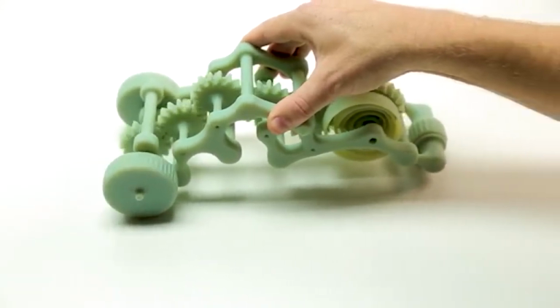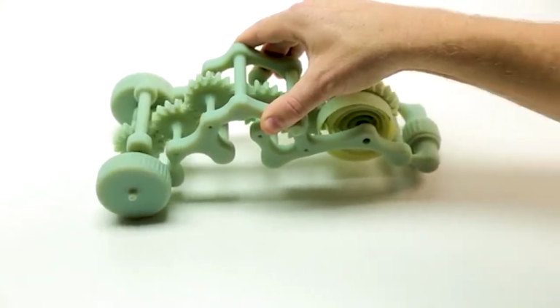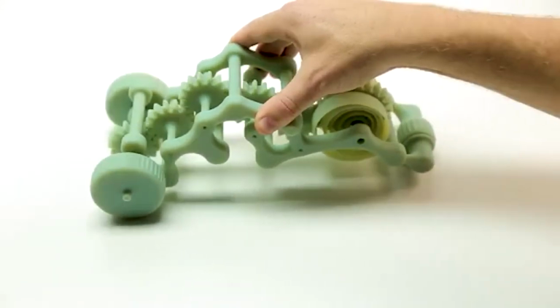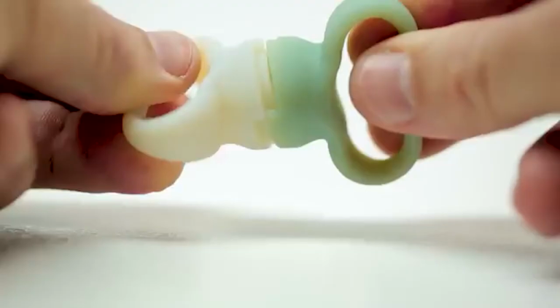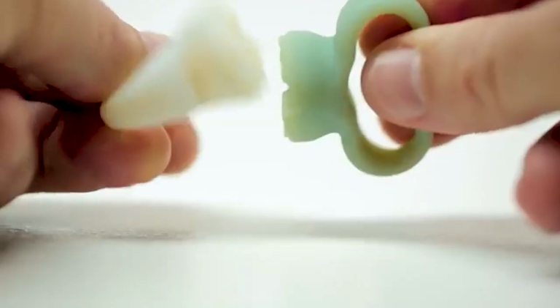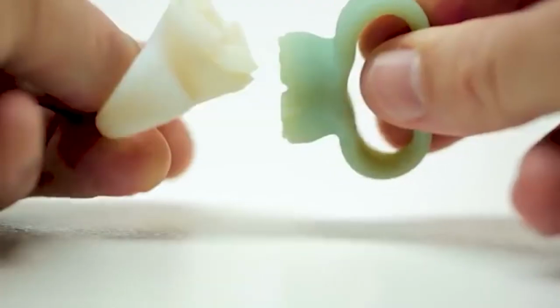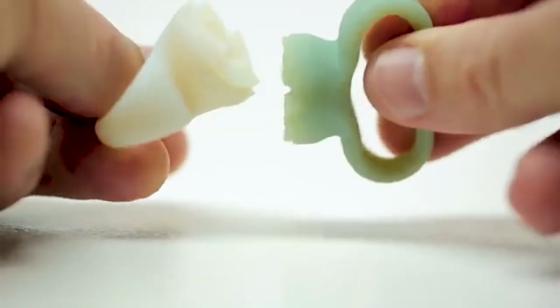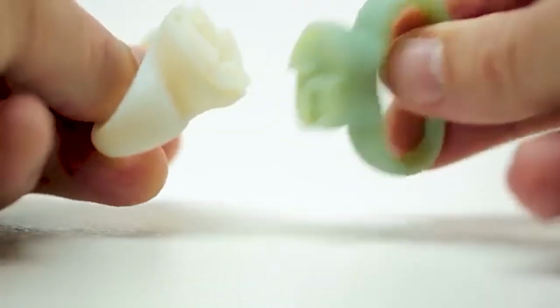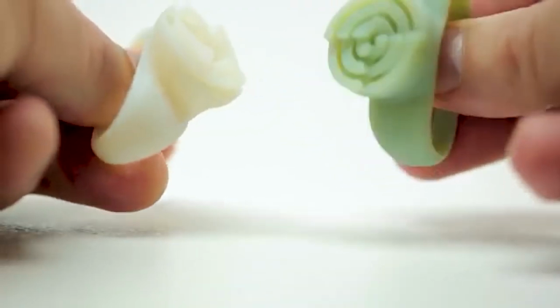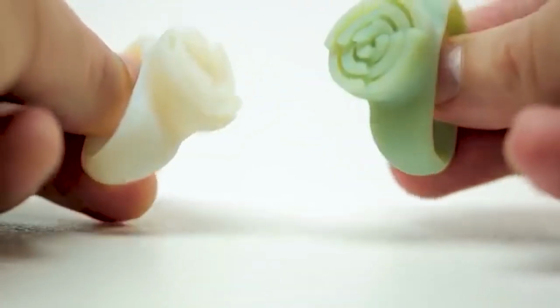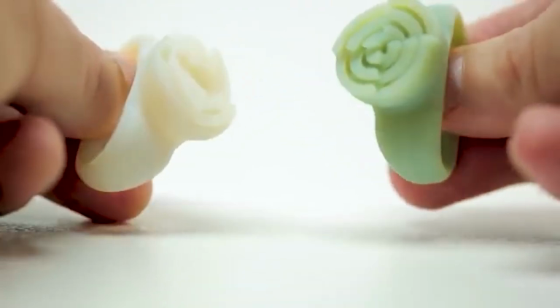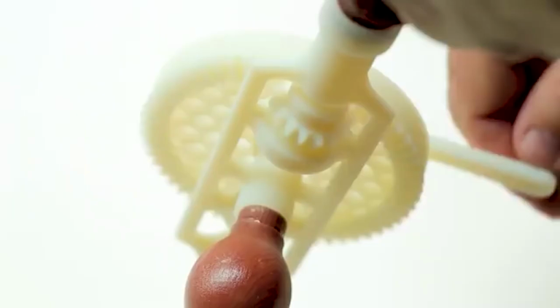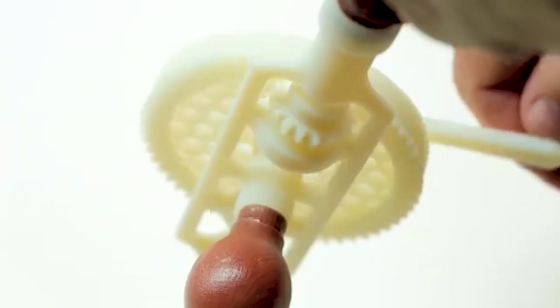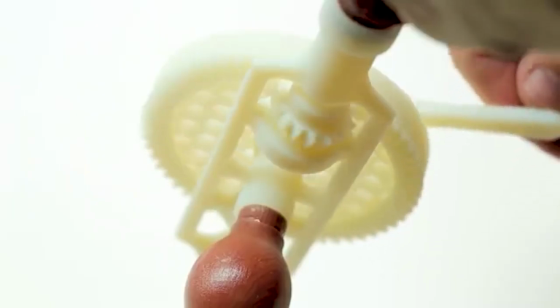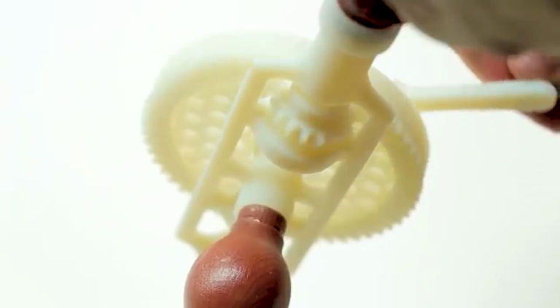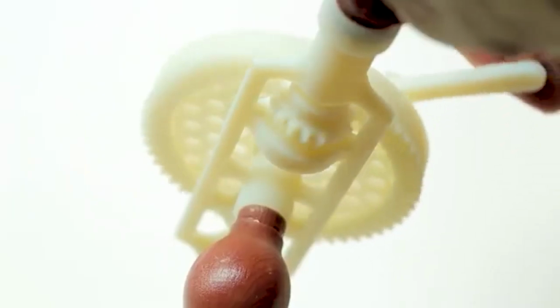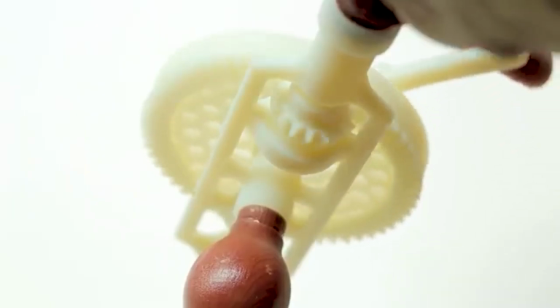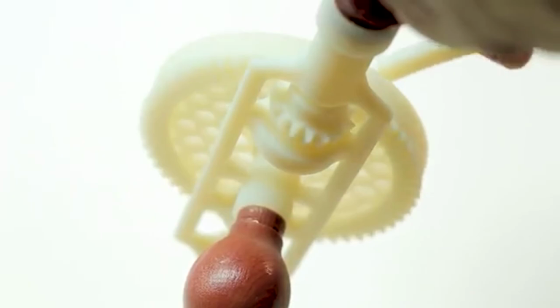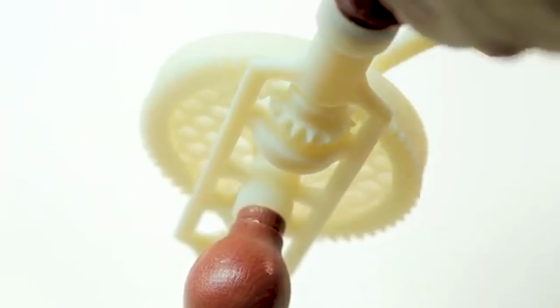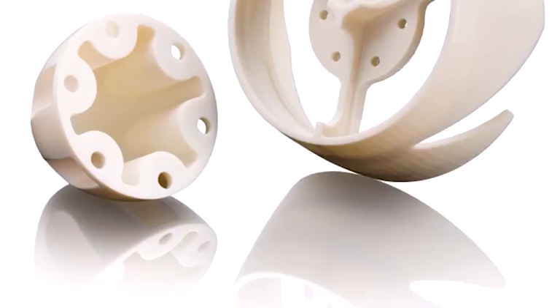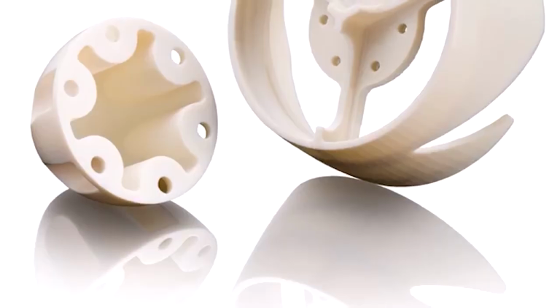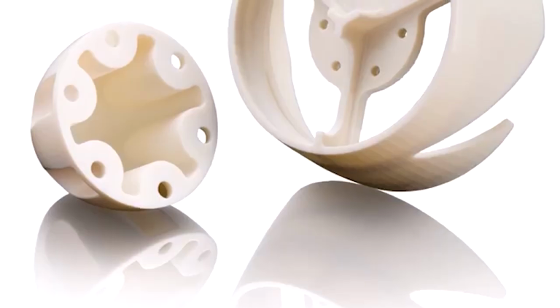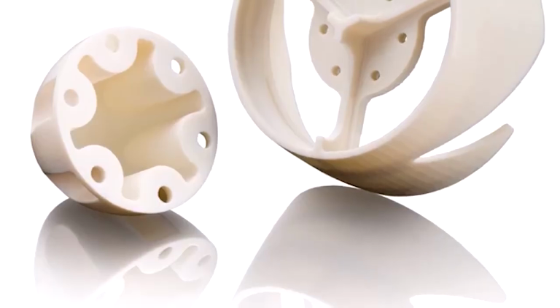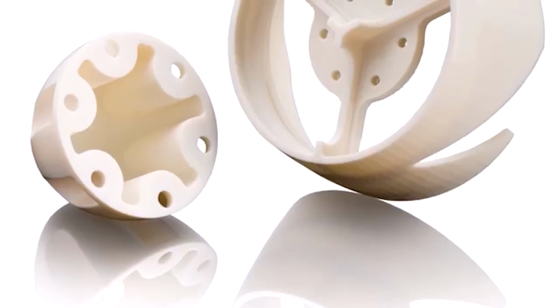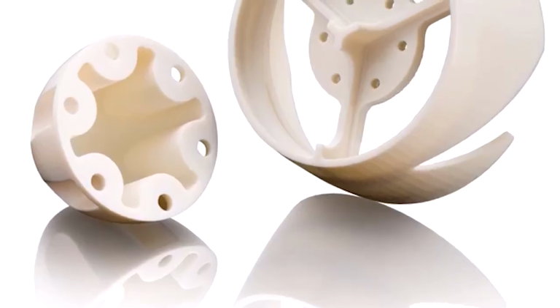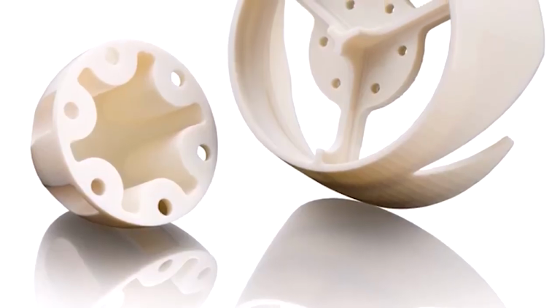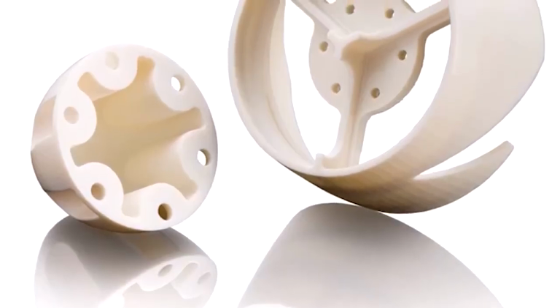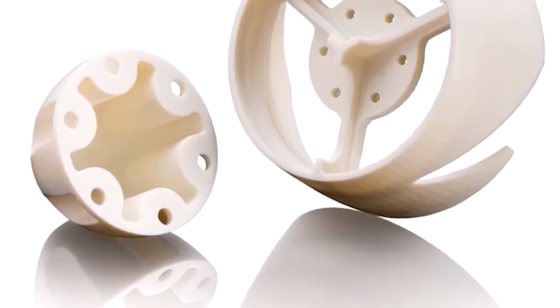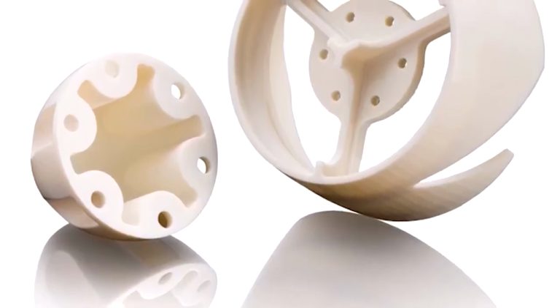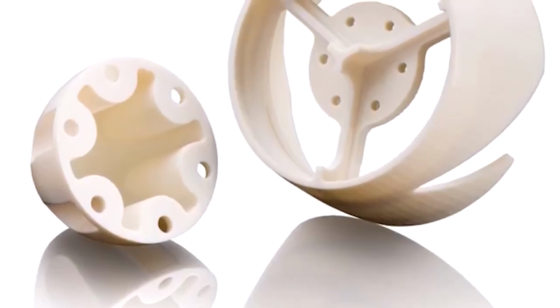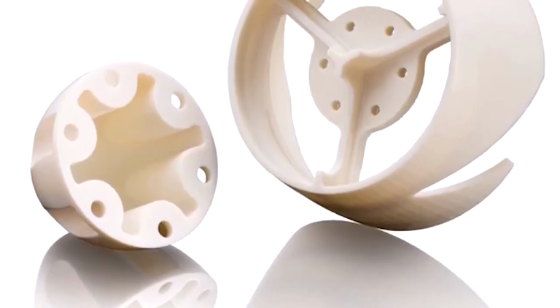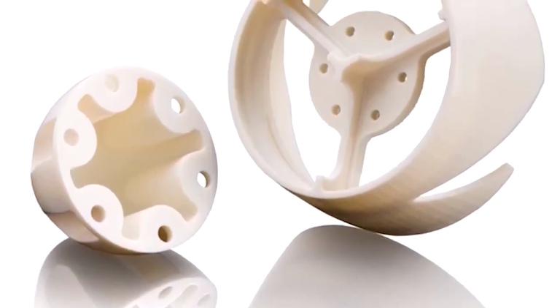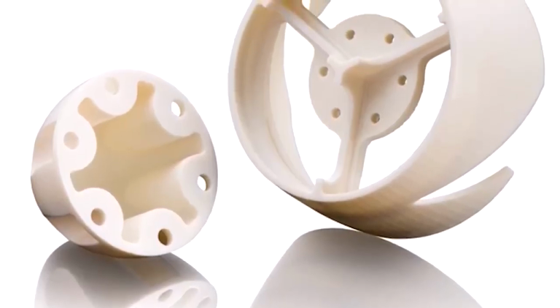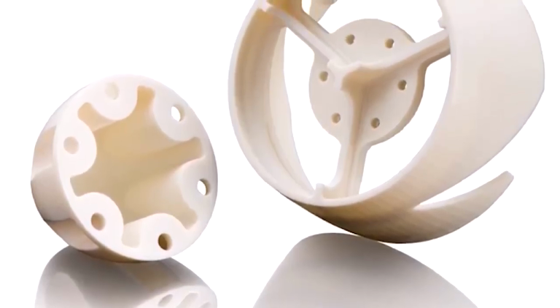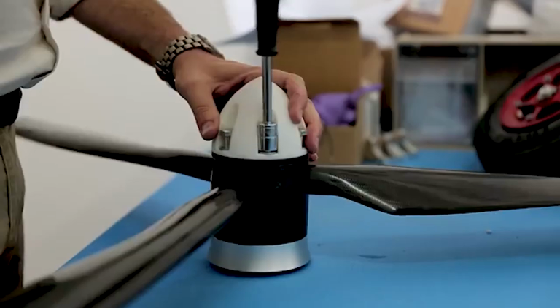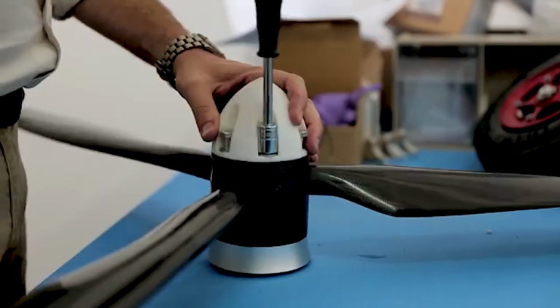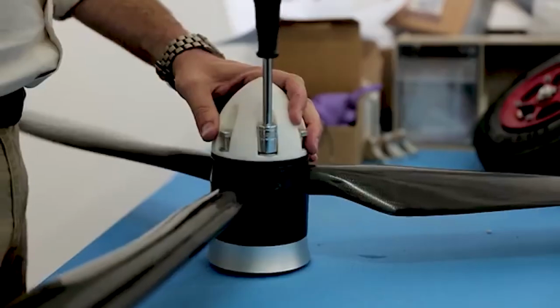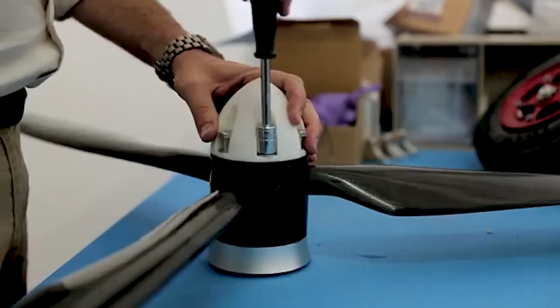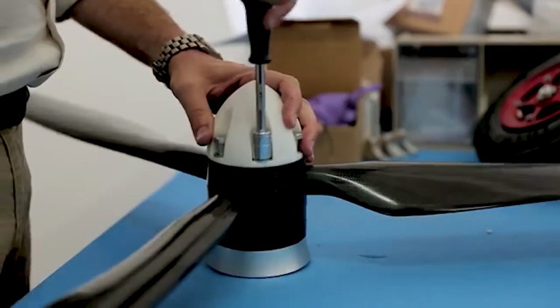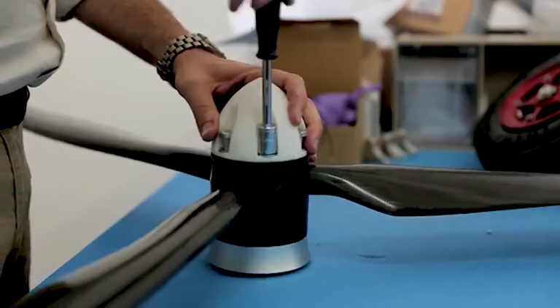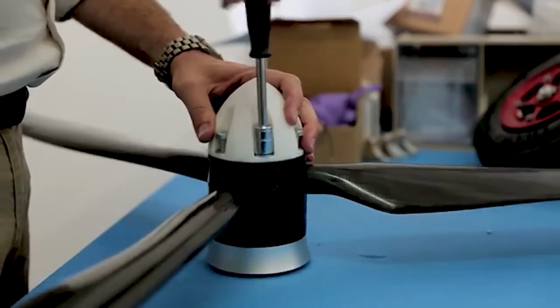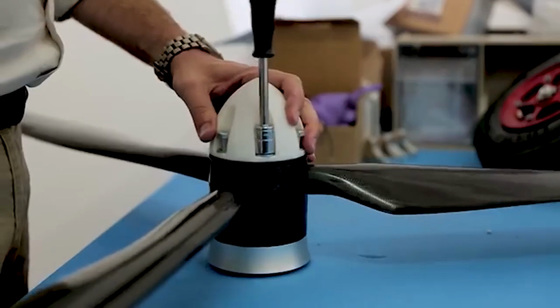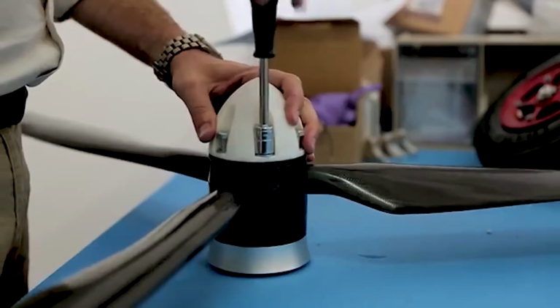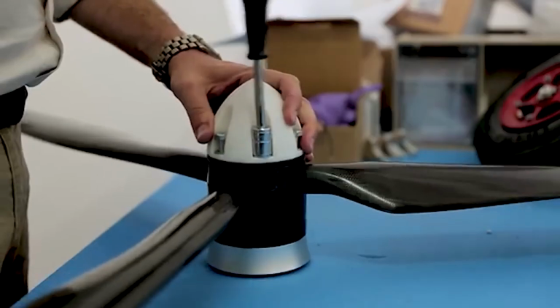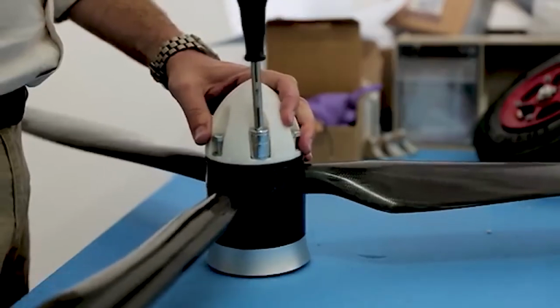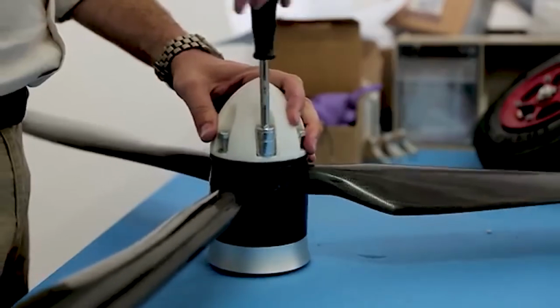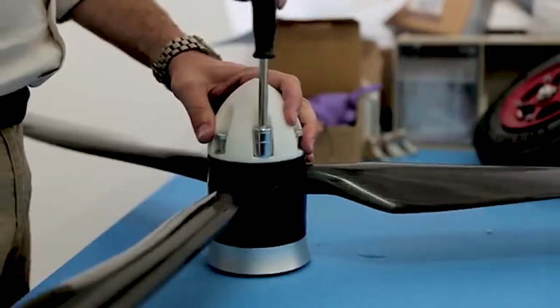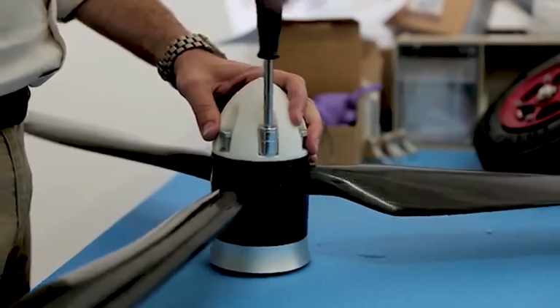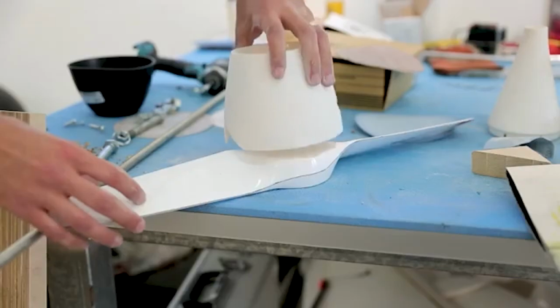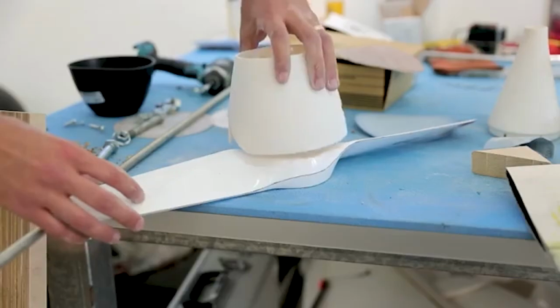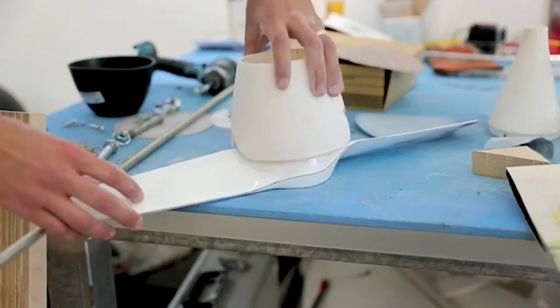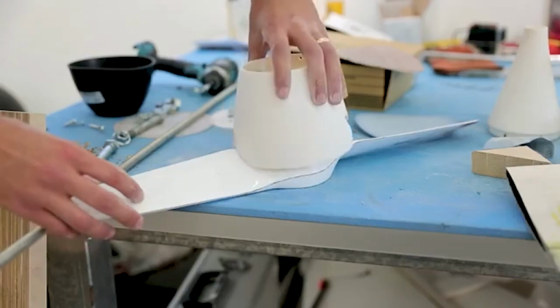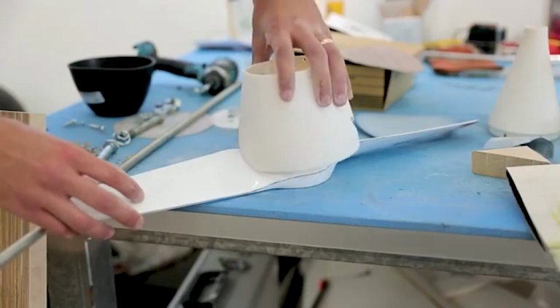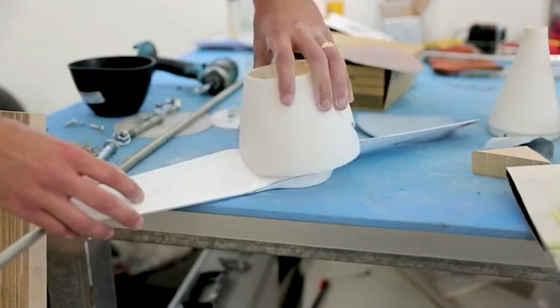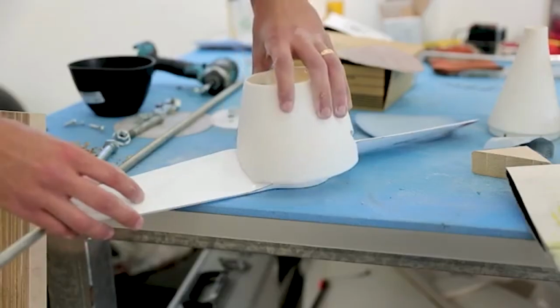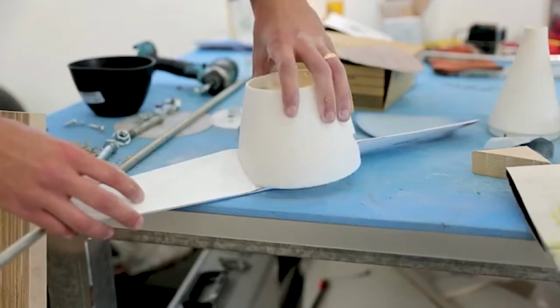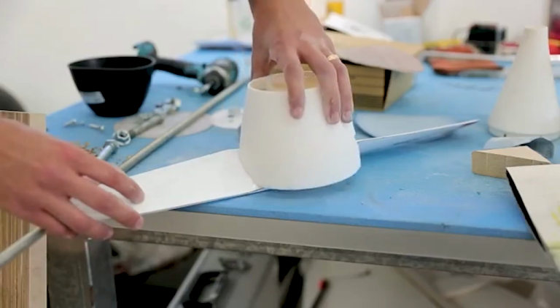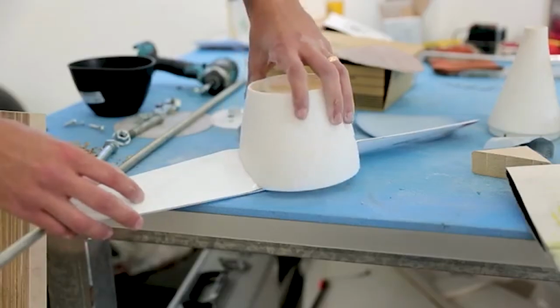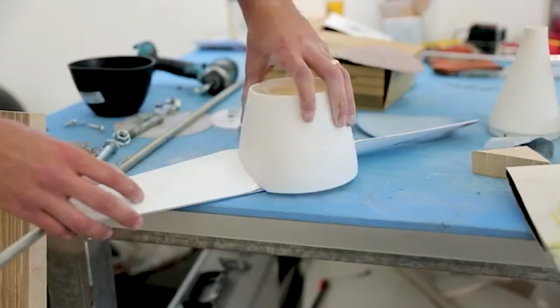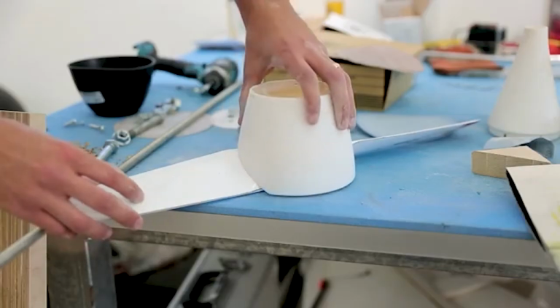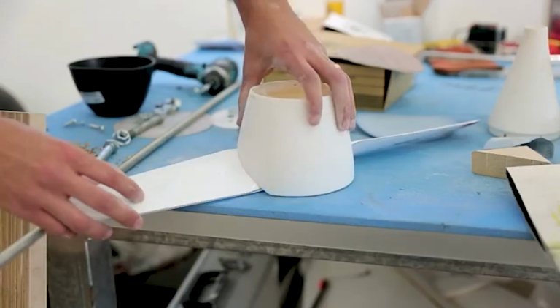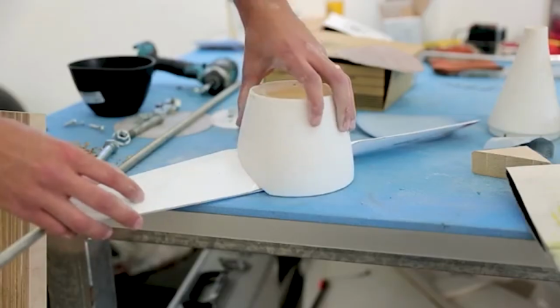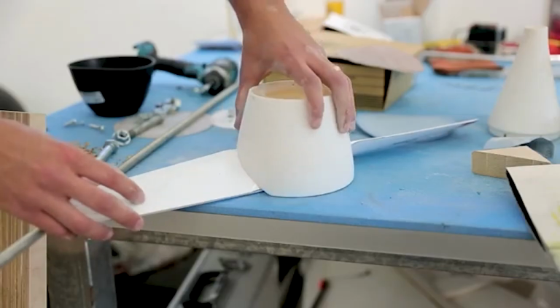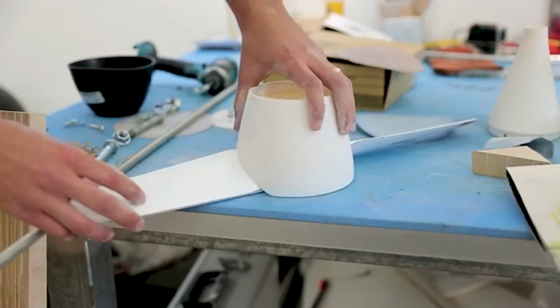Digital ABS+ — the material of choice for when you need freedom of design and the assurance of functional performance.